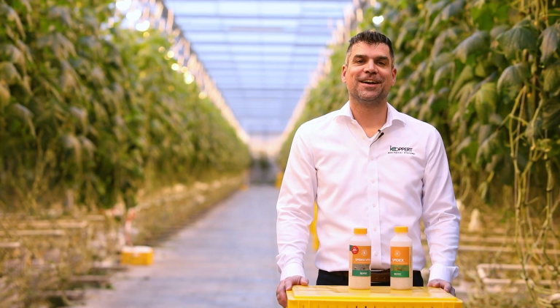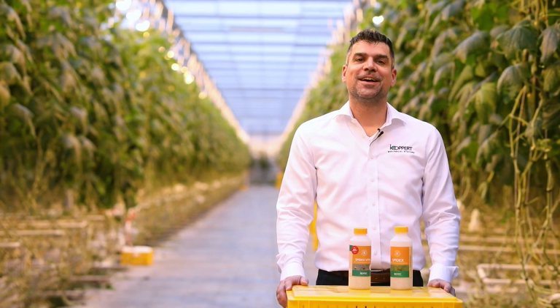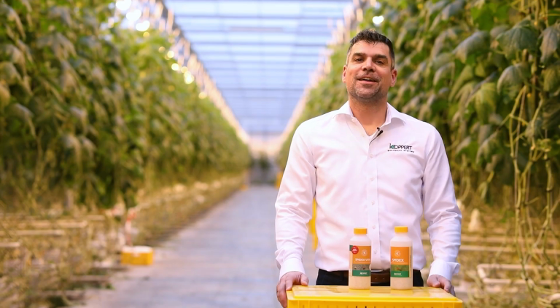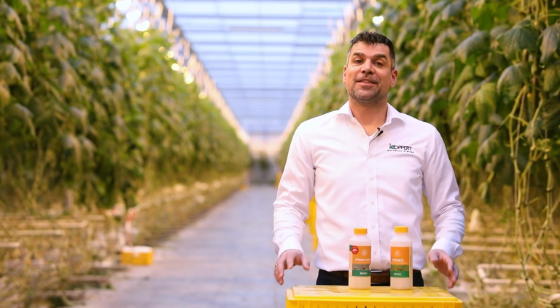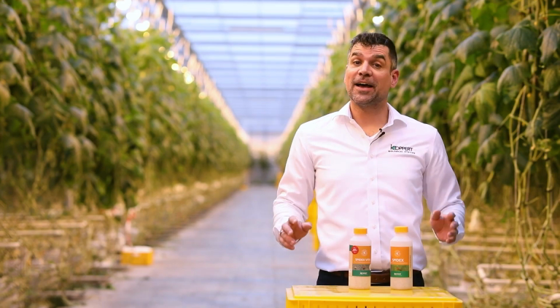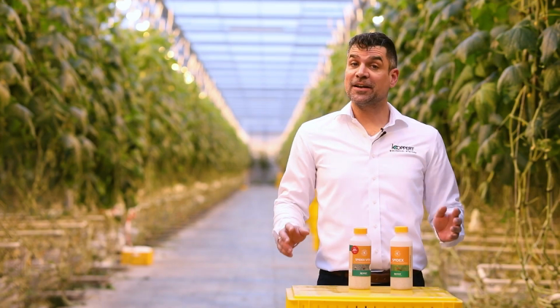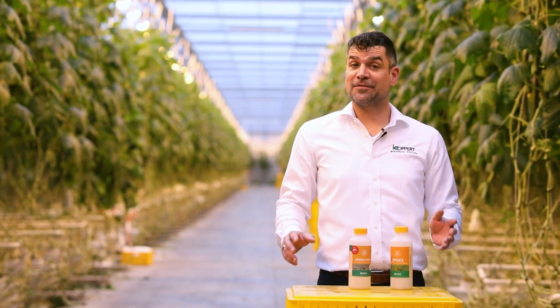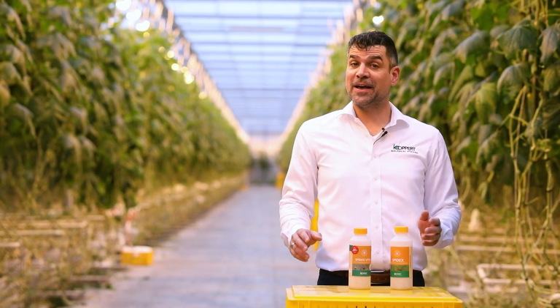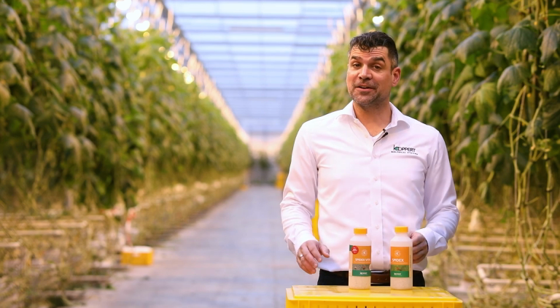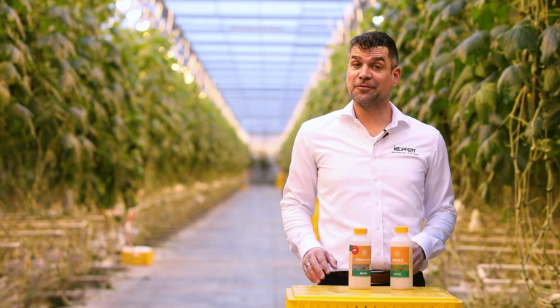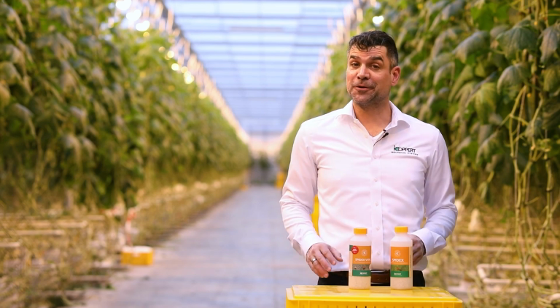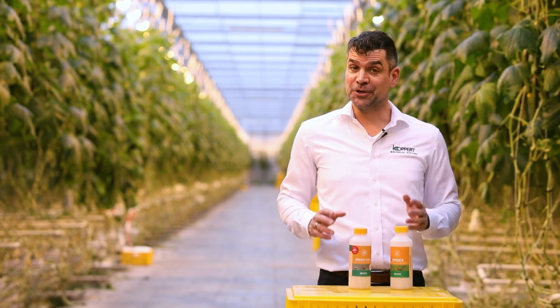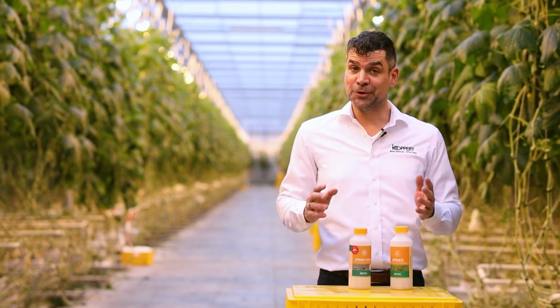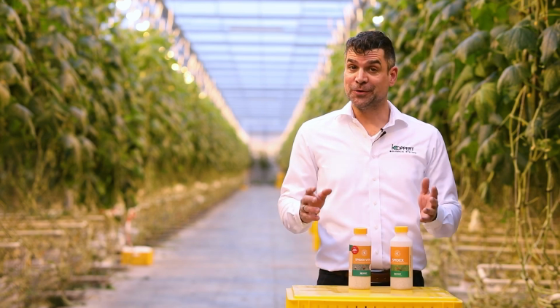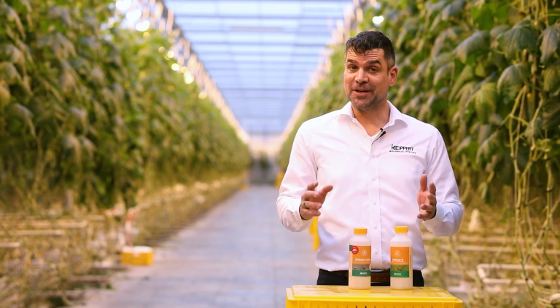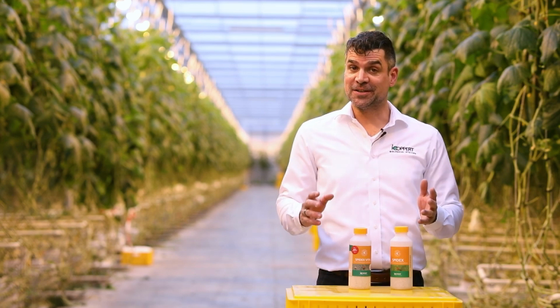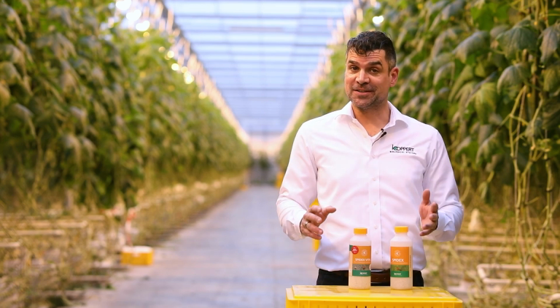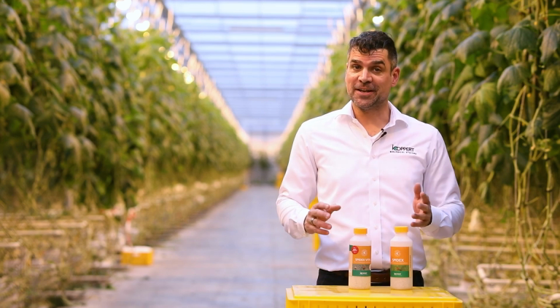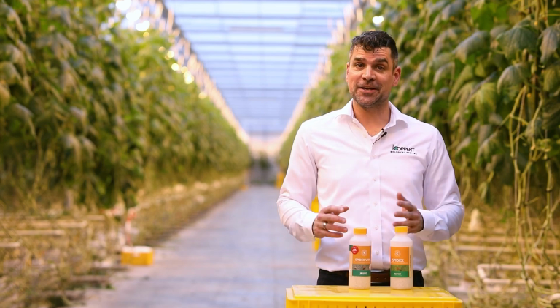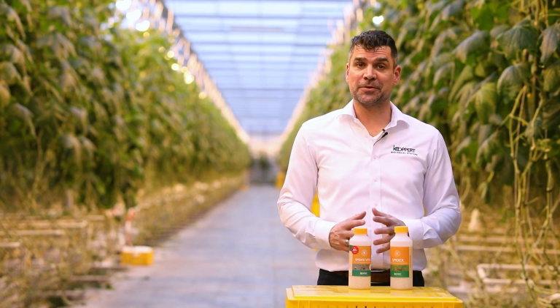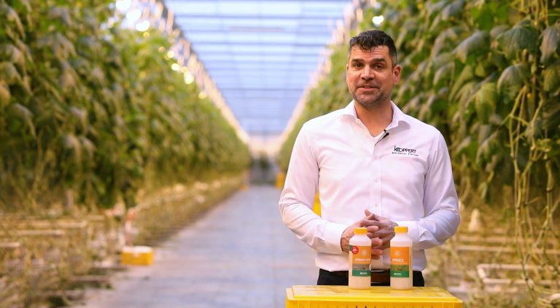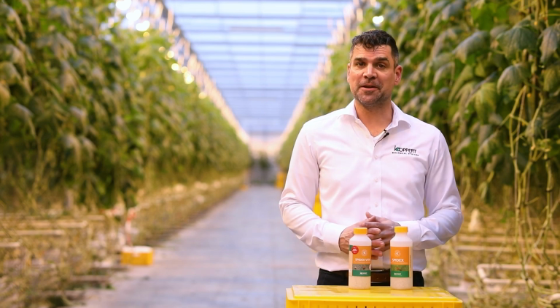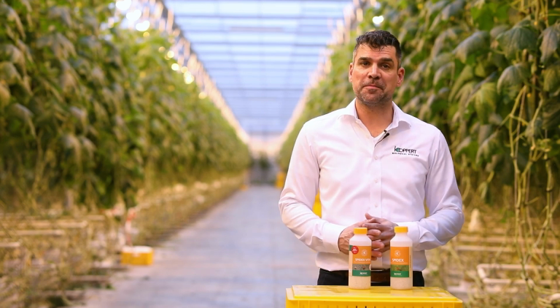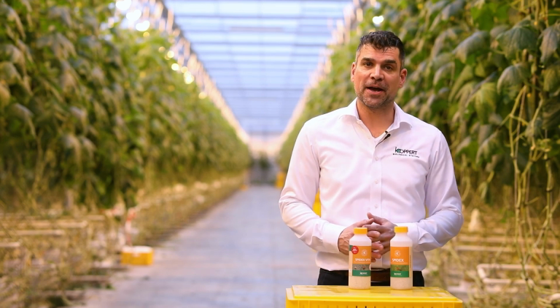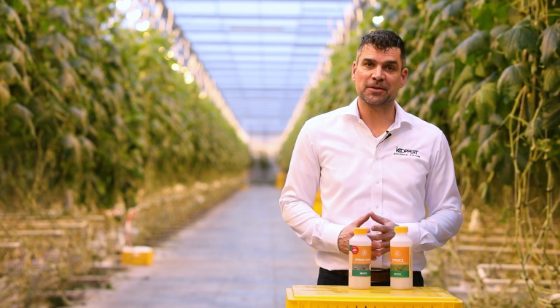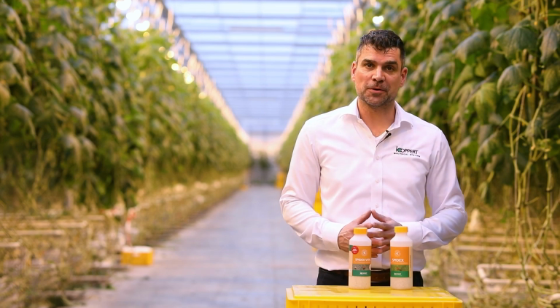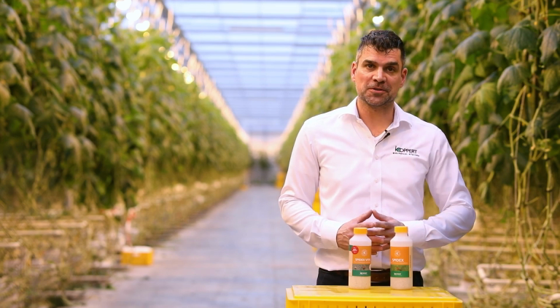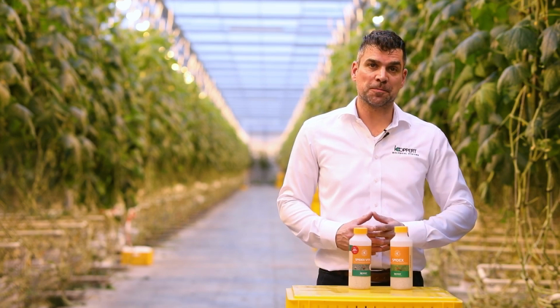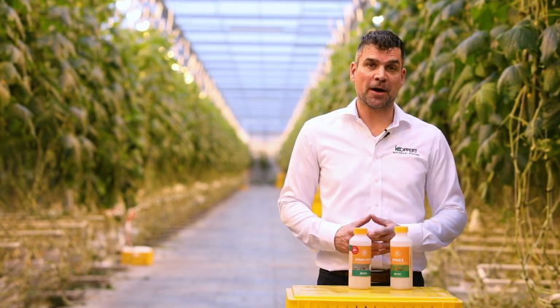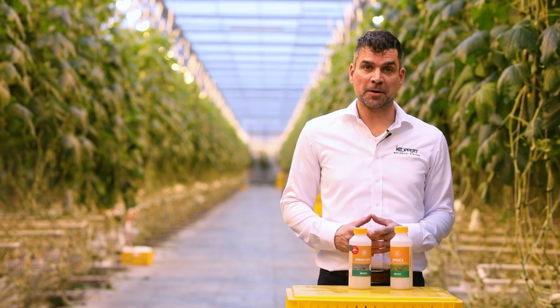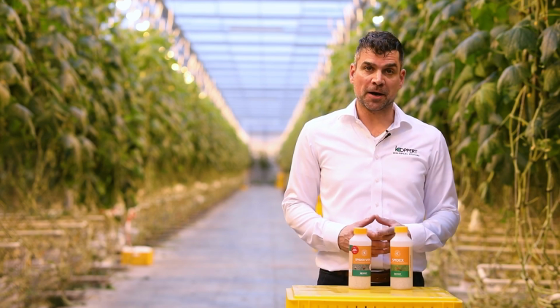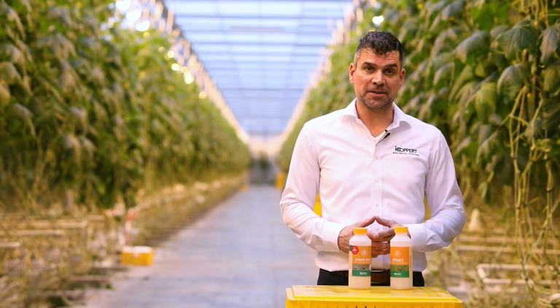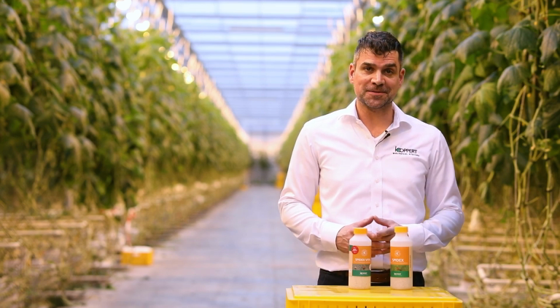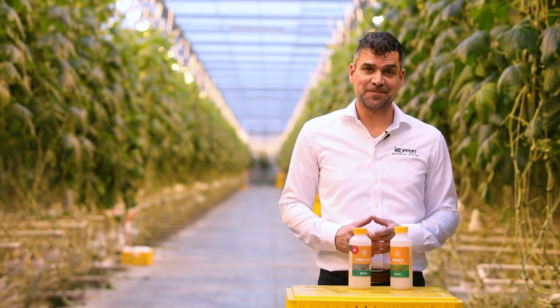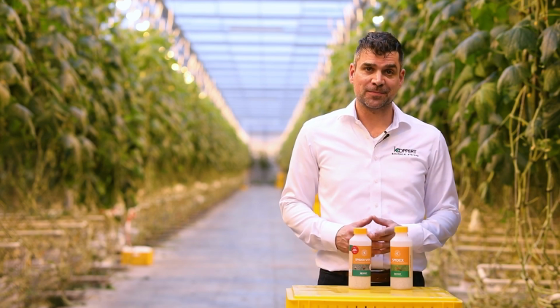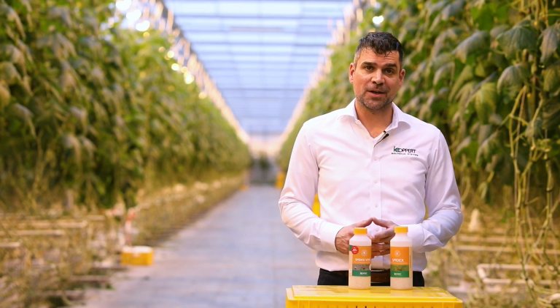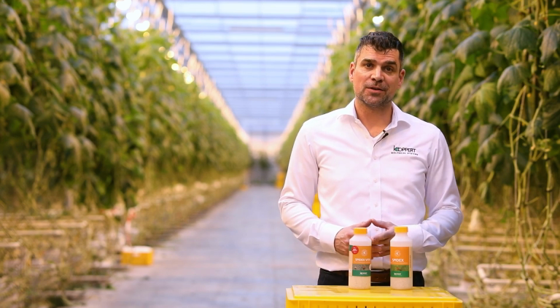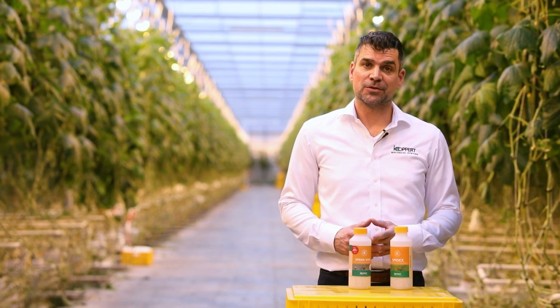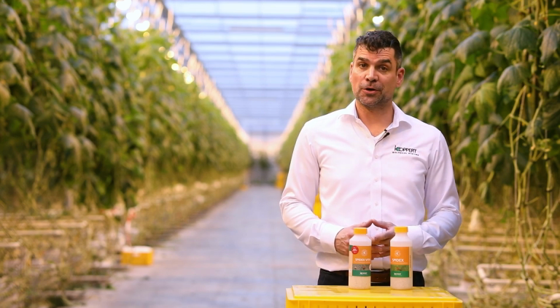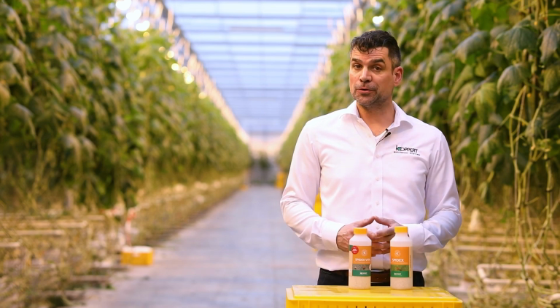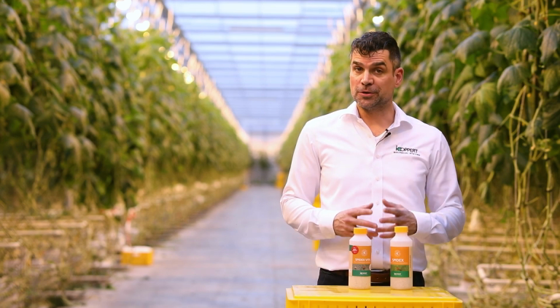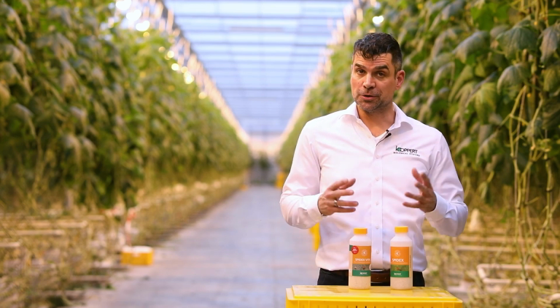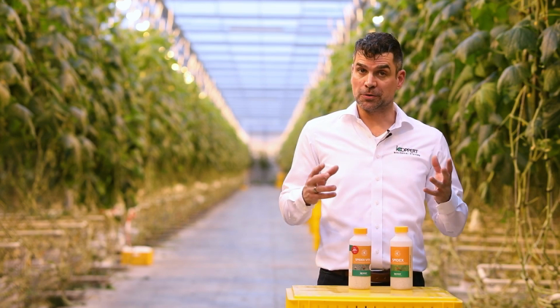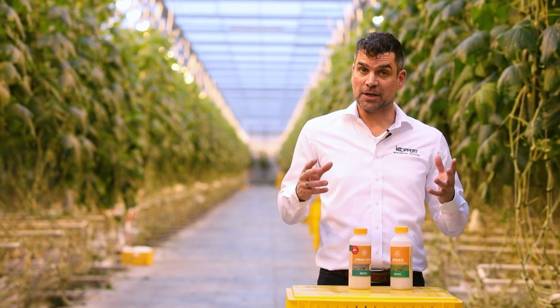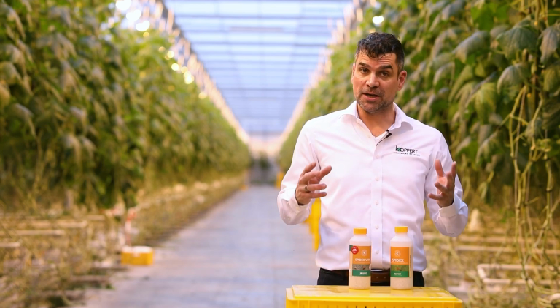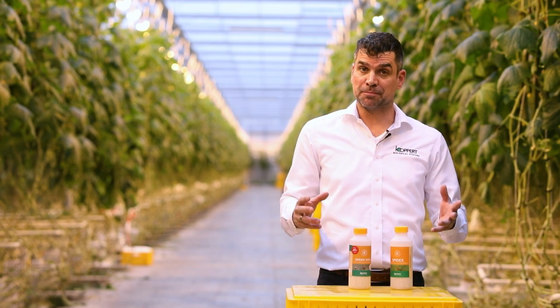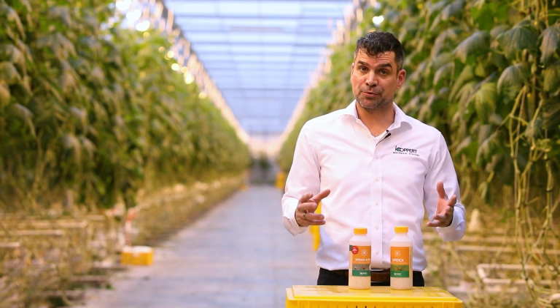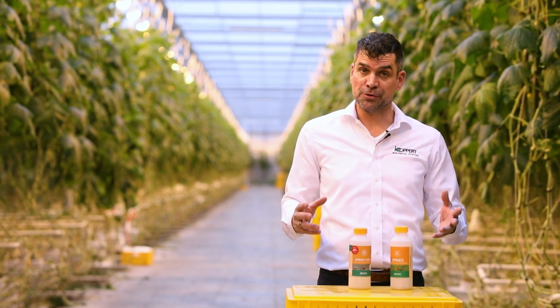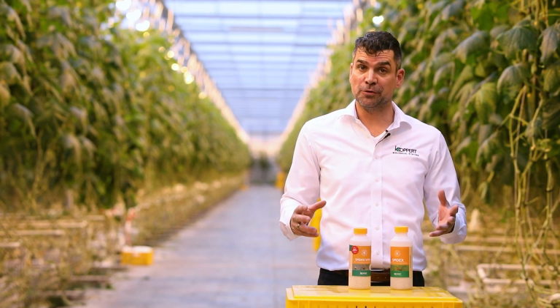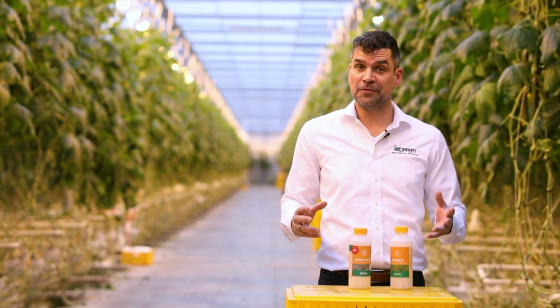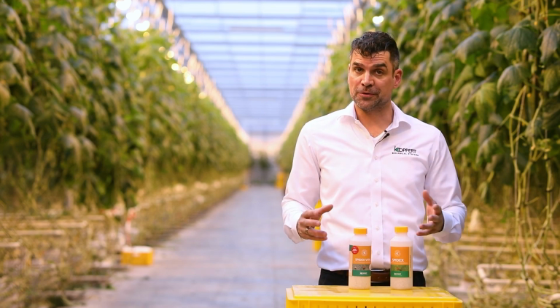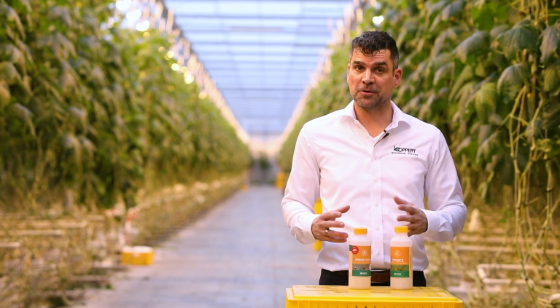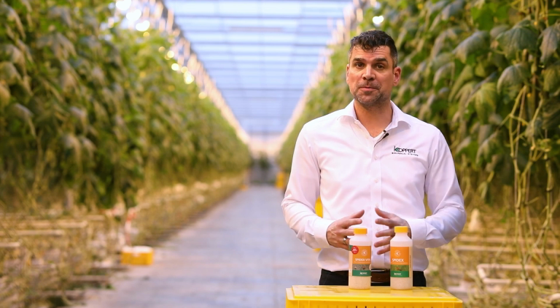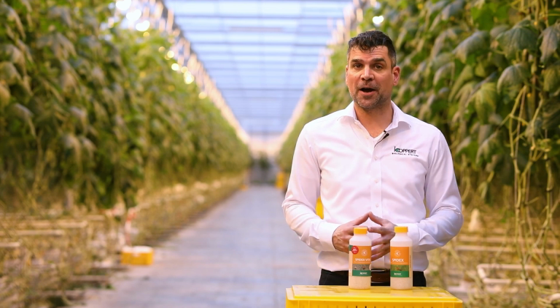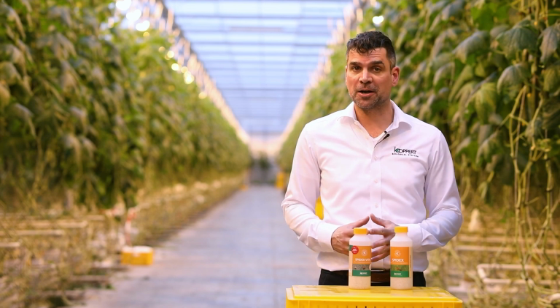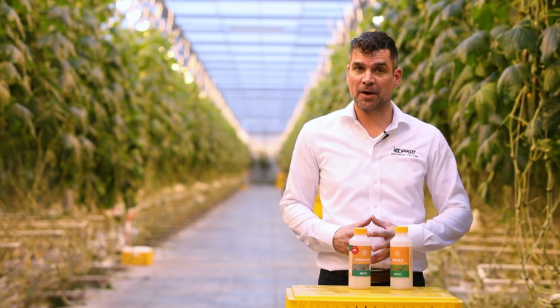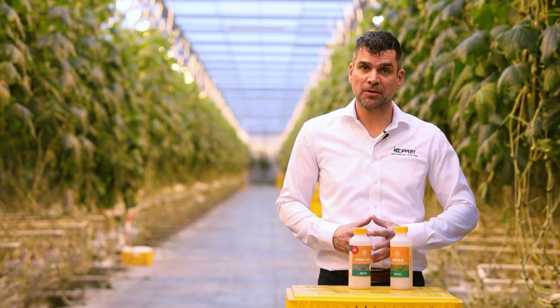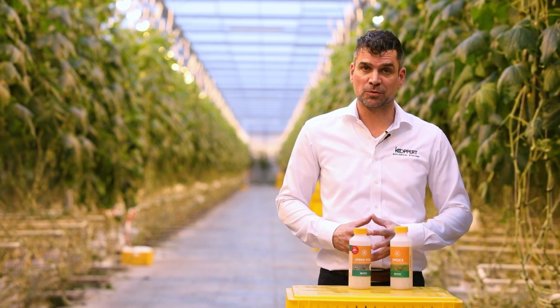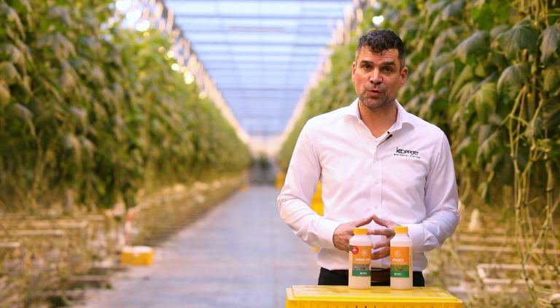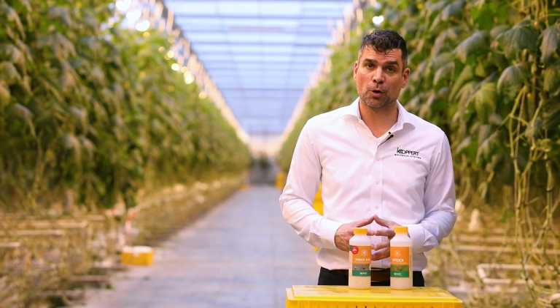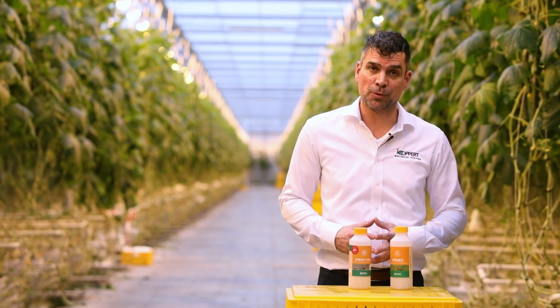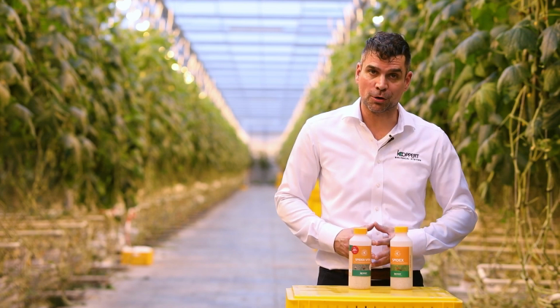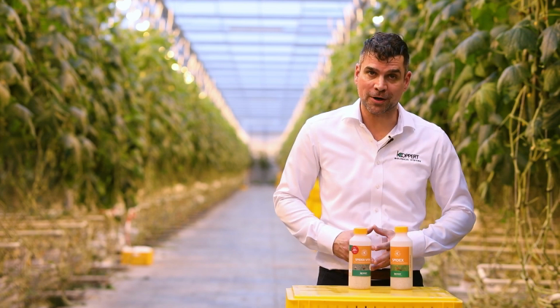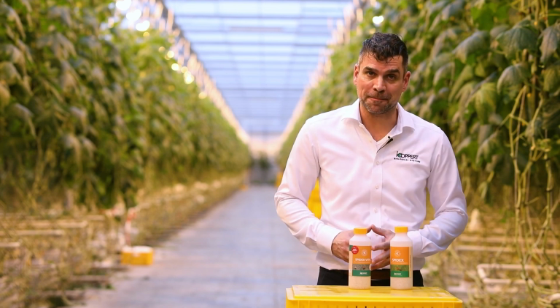The added value for you is an increased impact on spider mites, so you improve your spider mite control program.